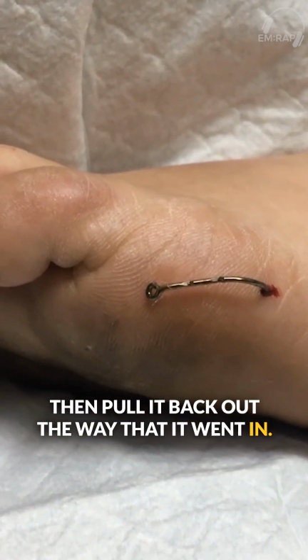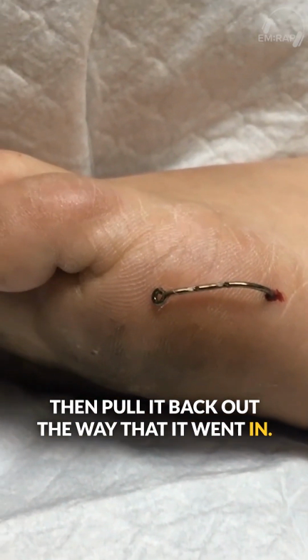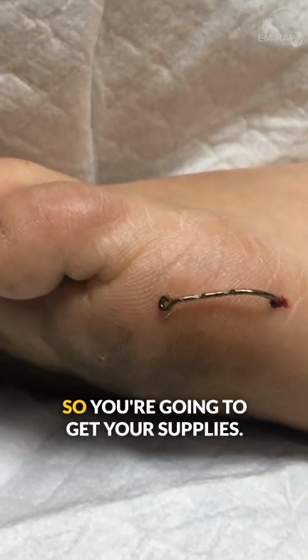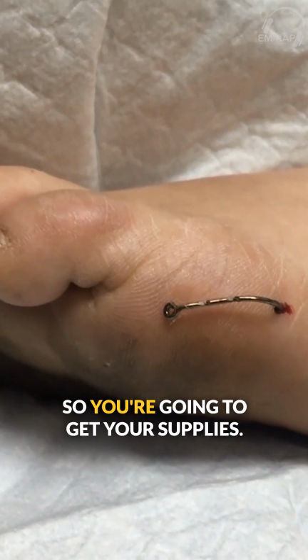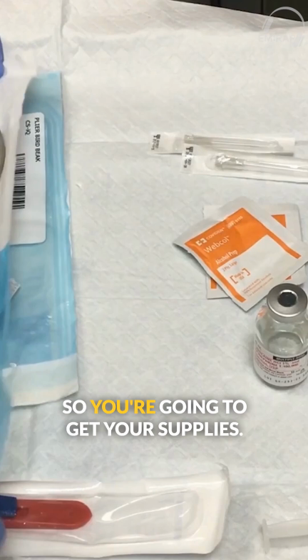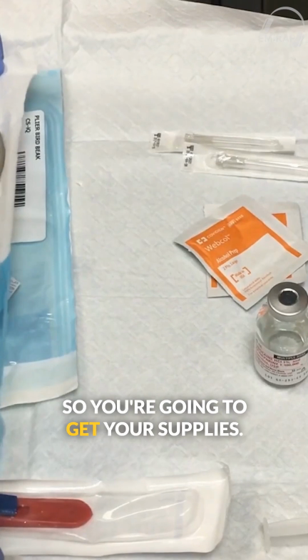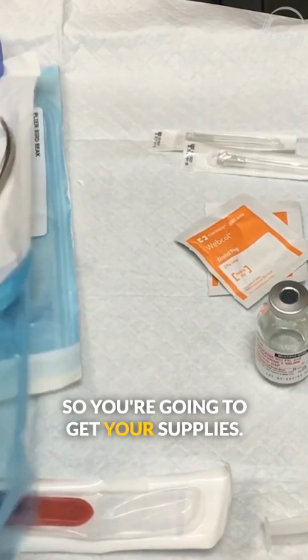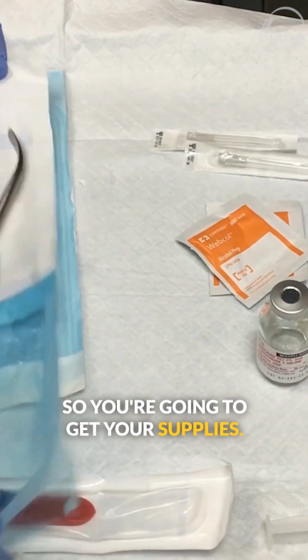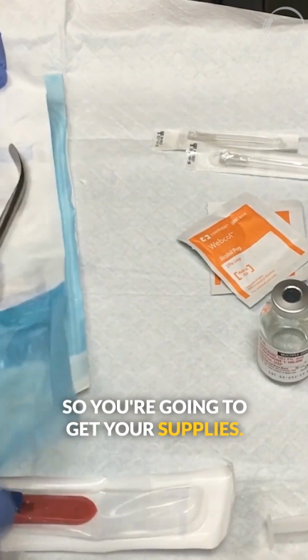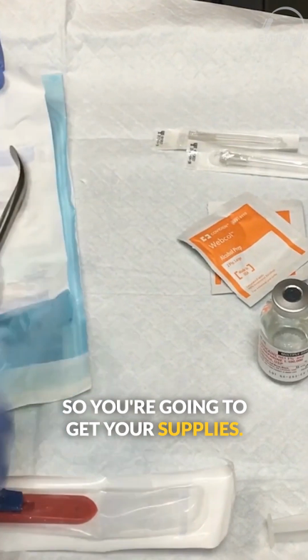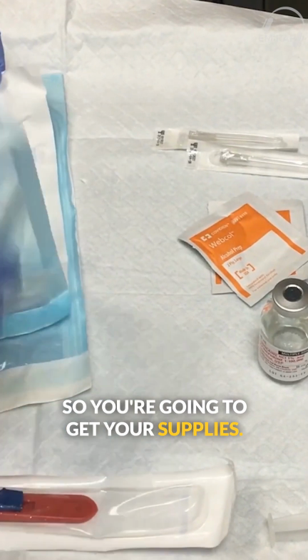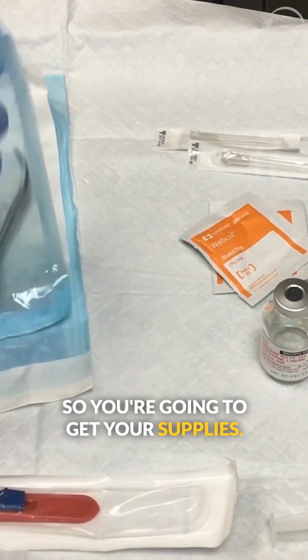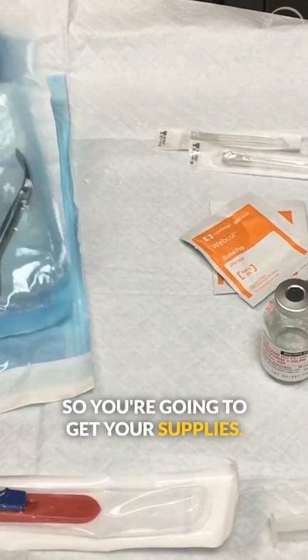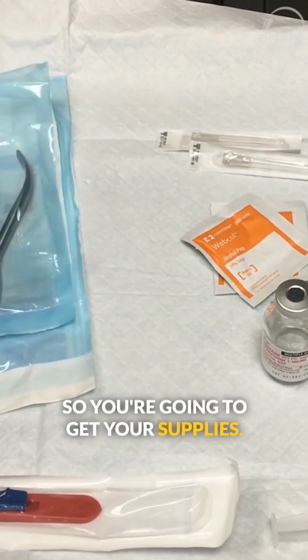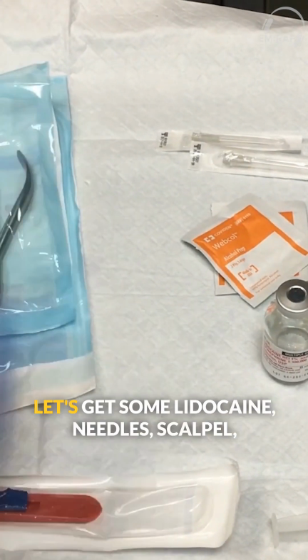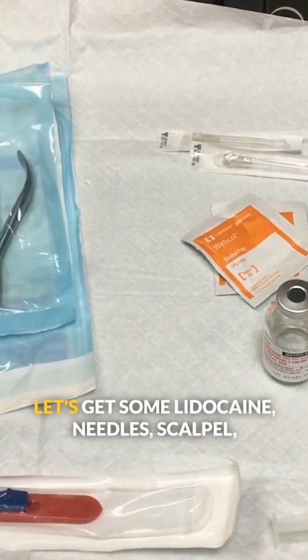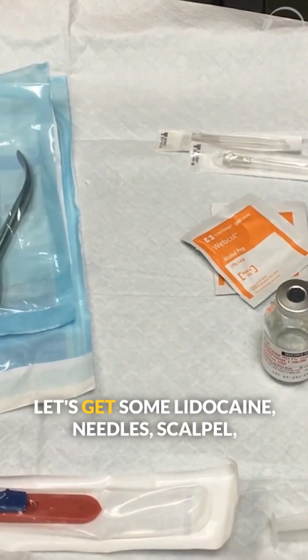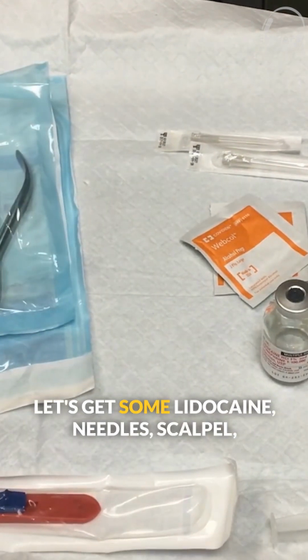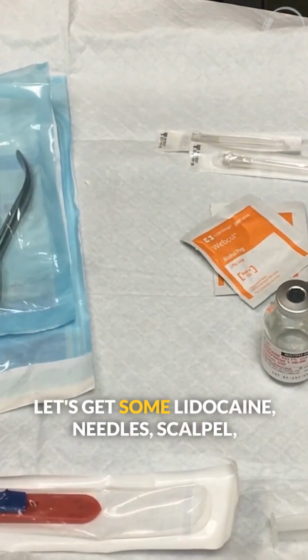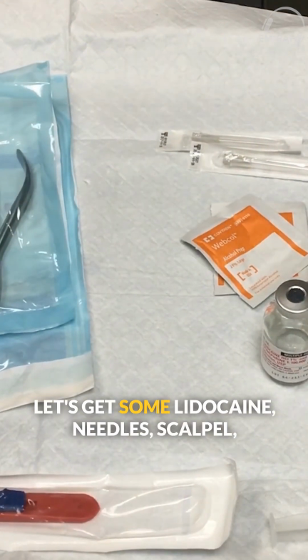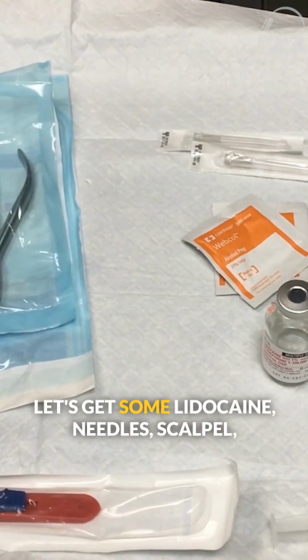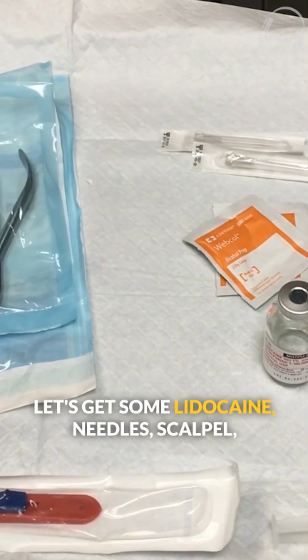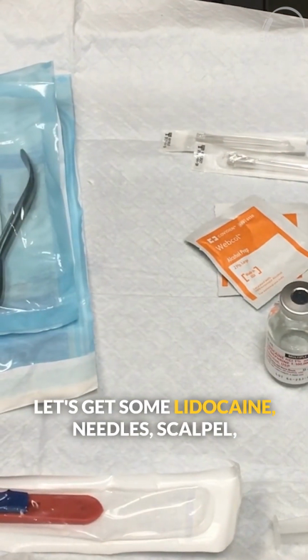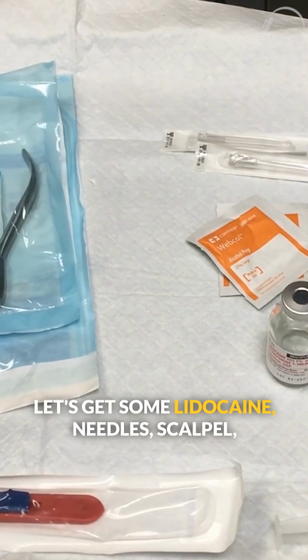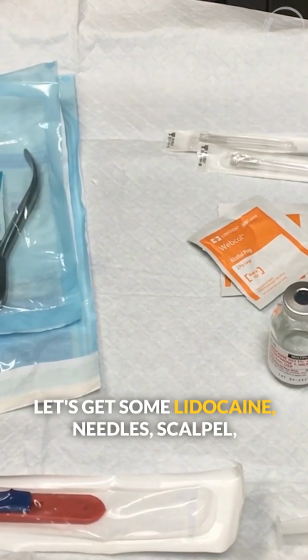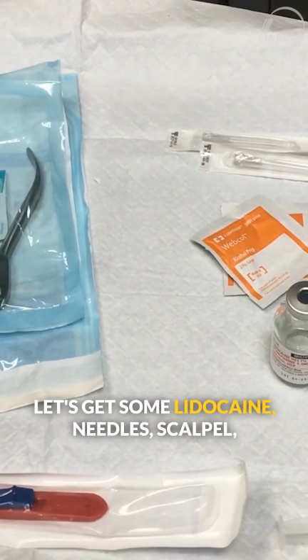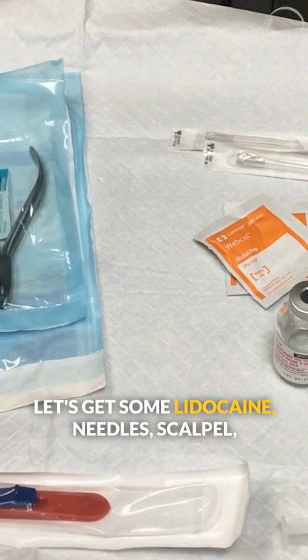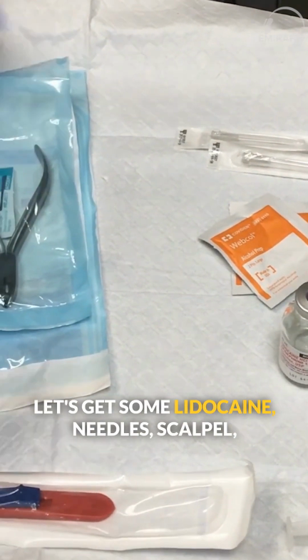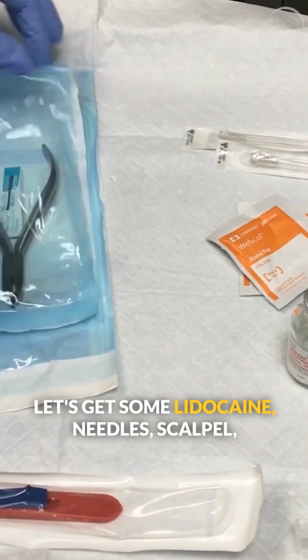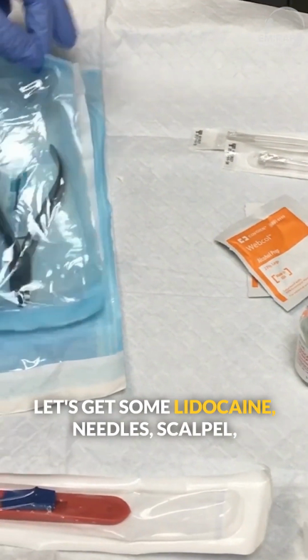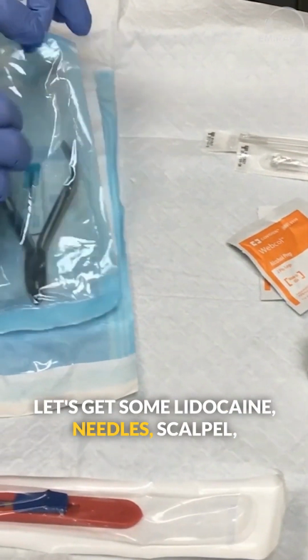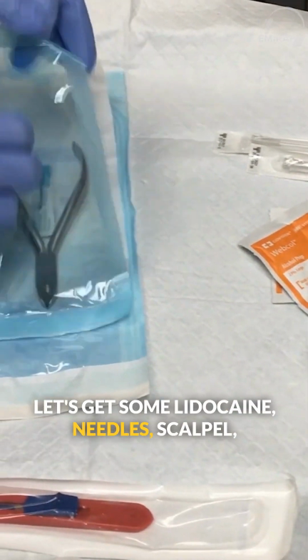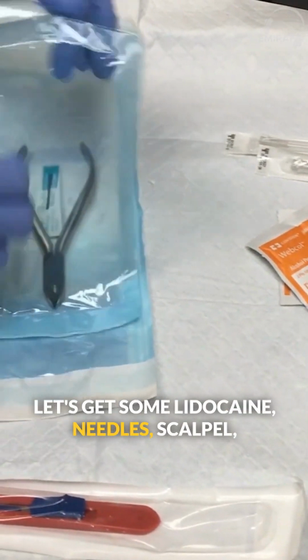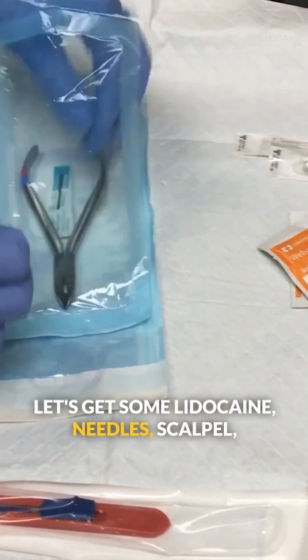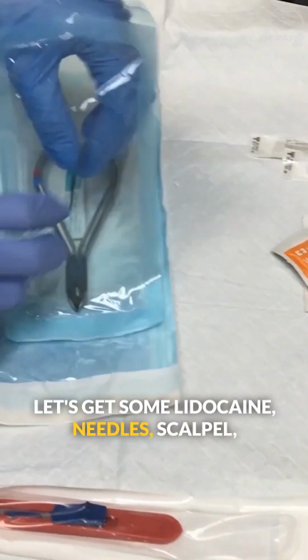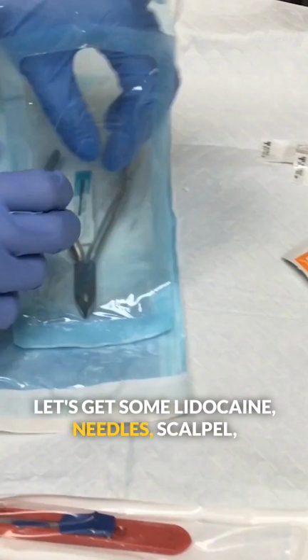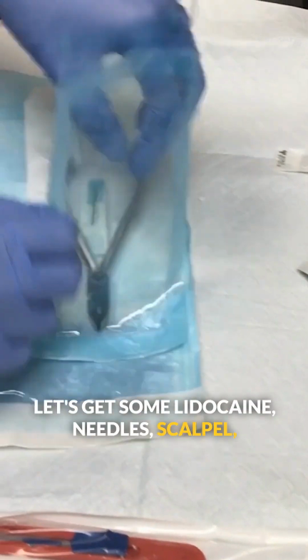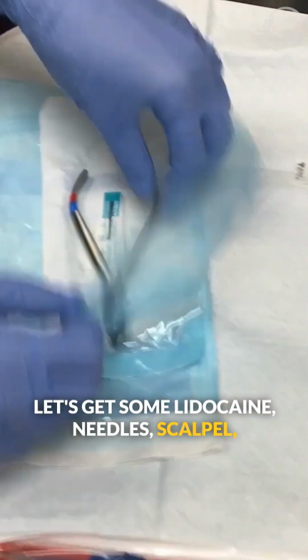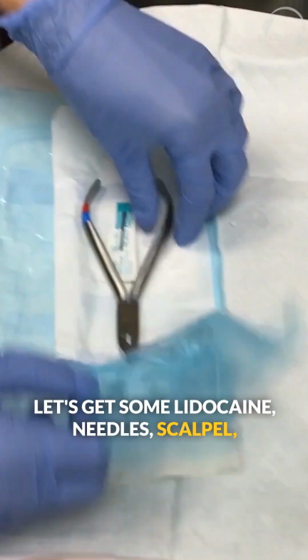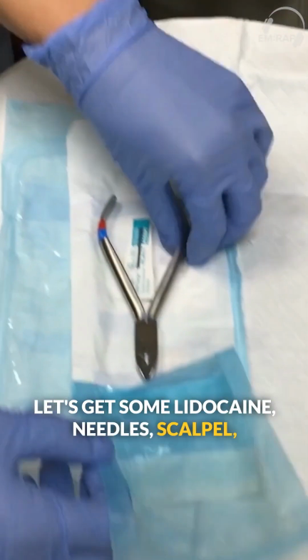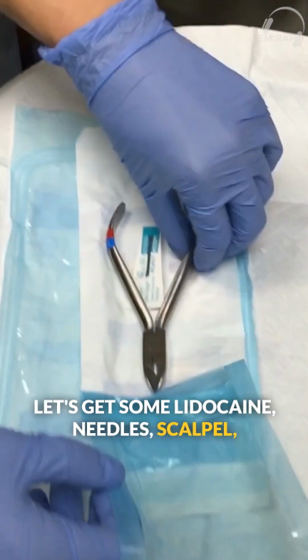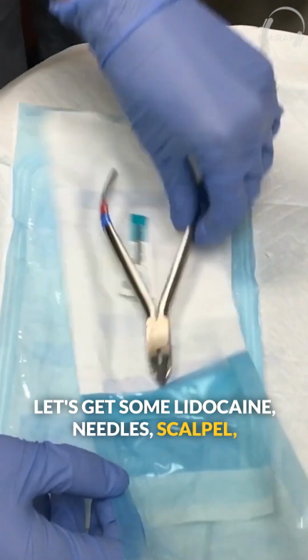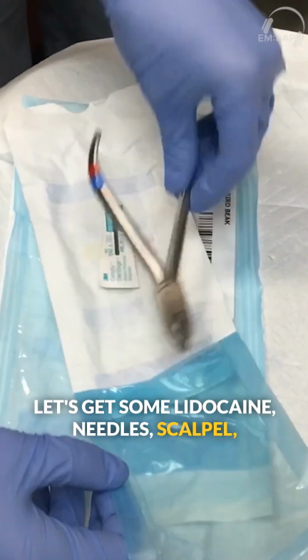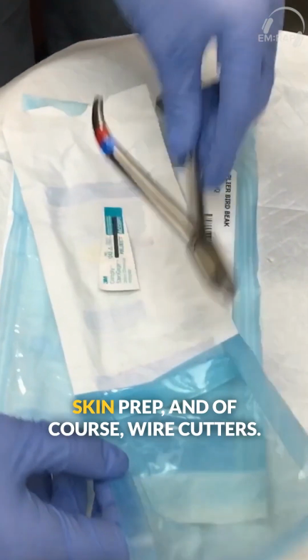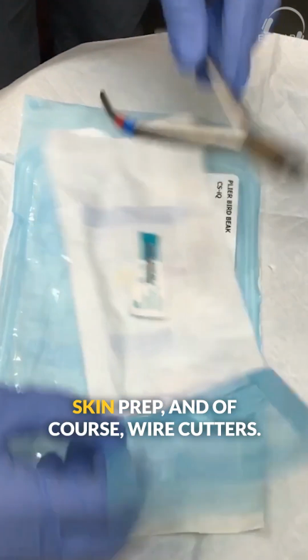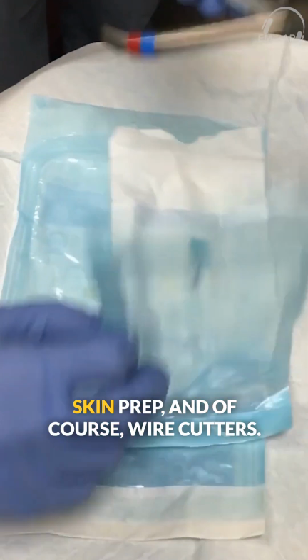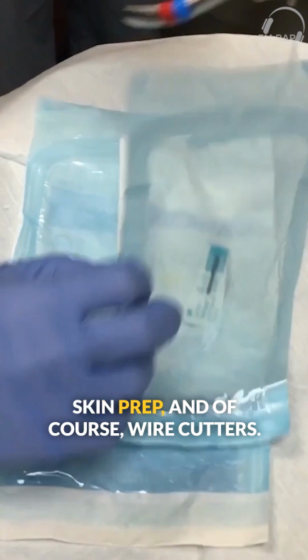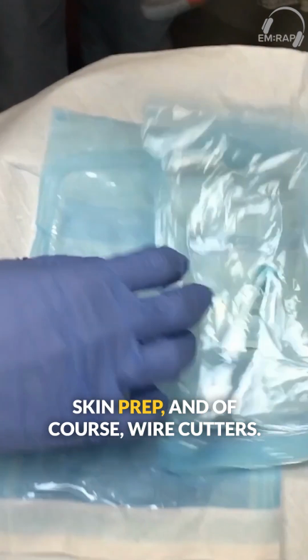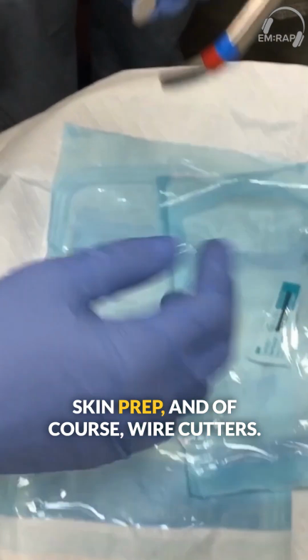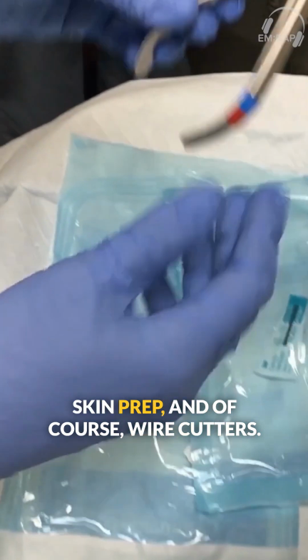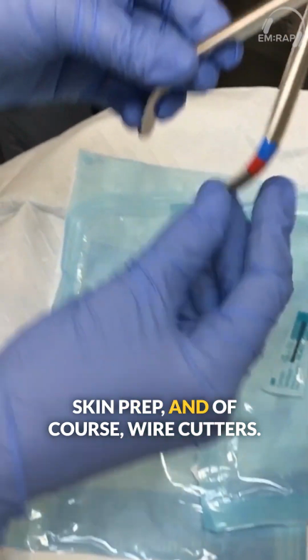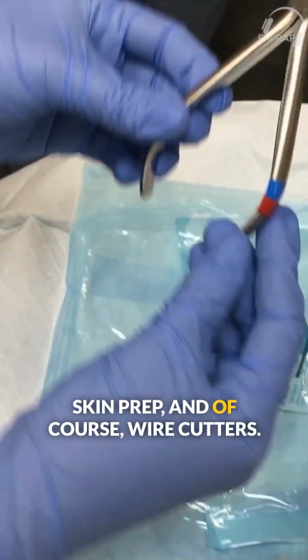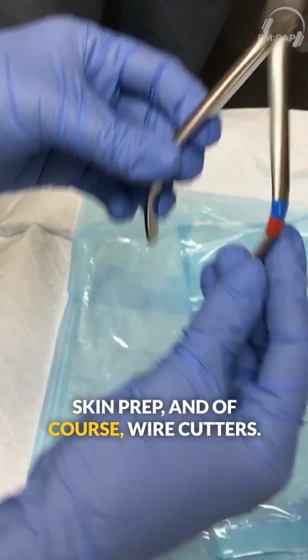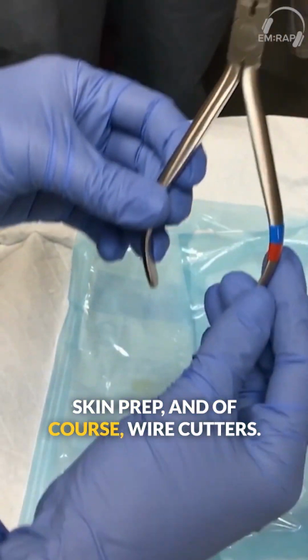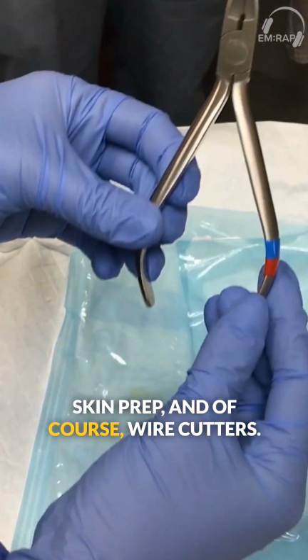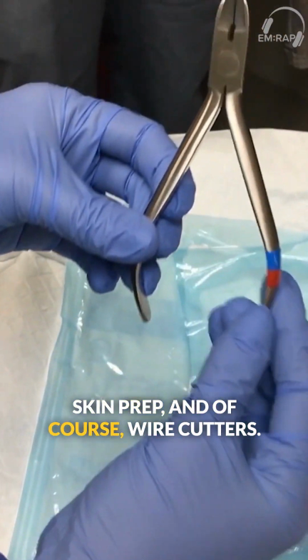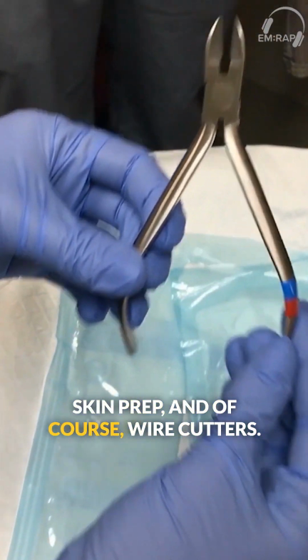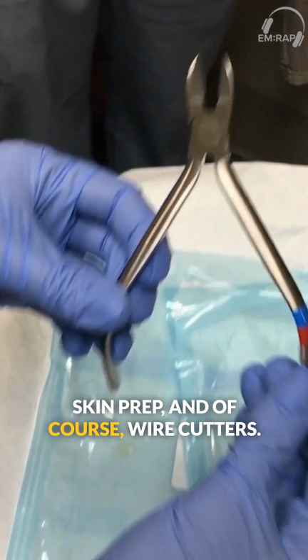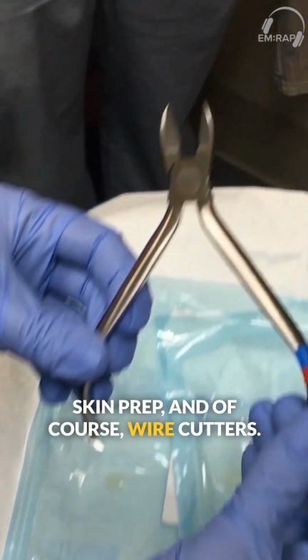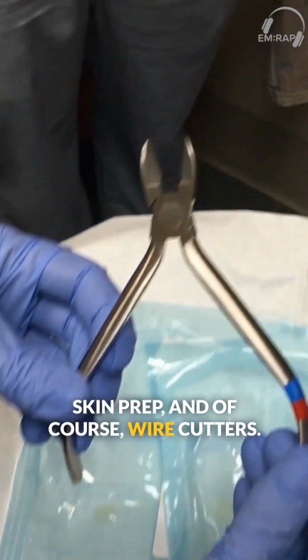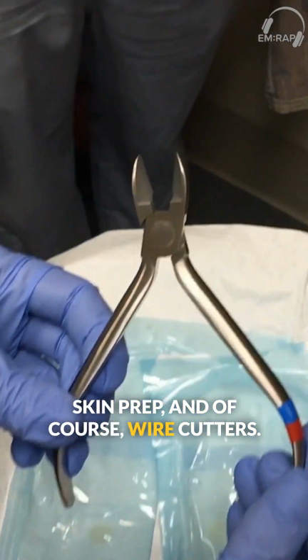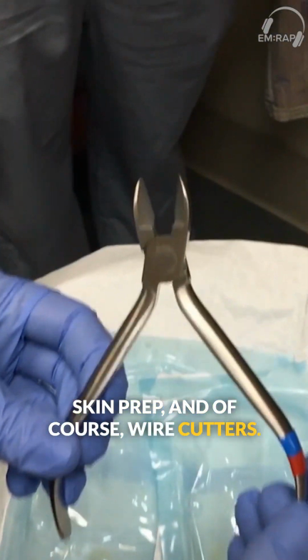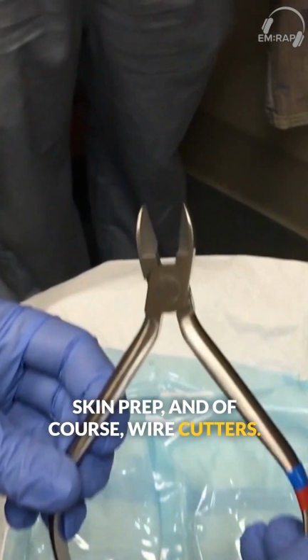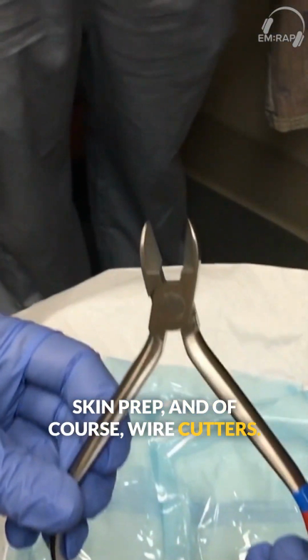So you're going to get your supplies: let's get some lidocaine, needles, scalpel, skin prep, and of course, wire cutters.